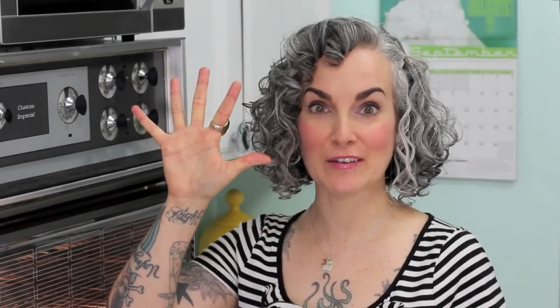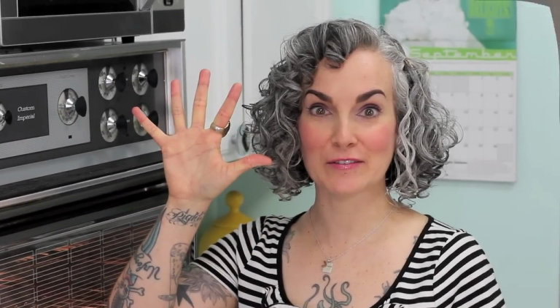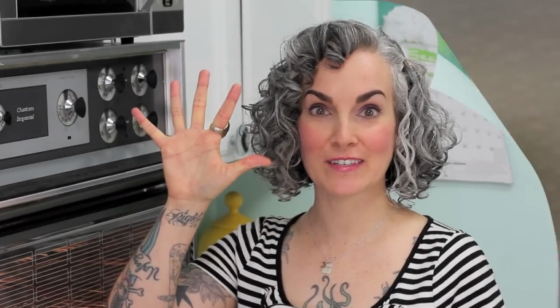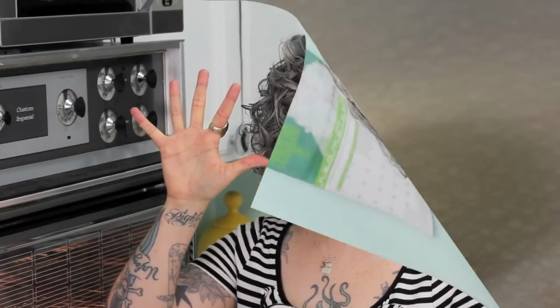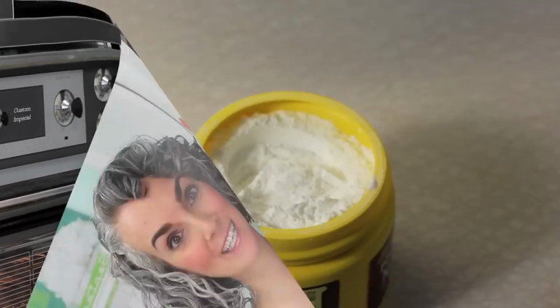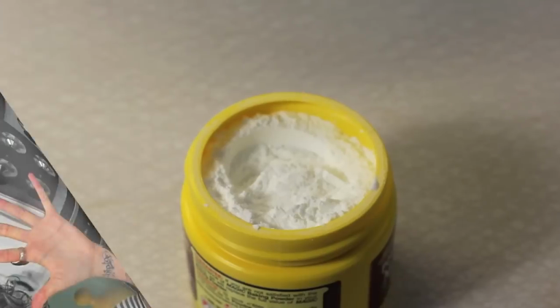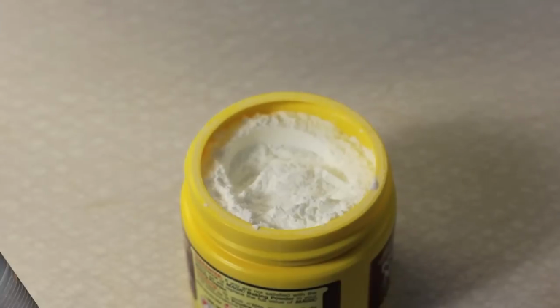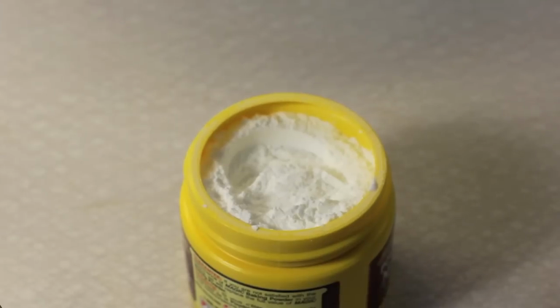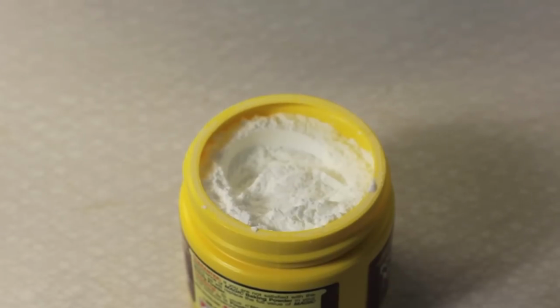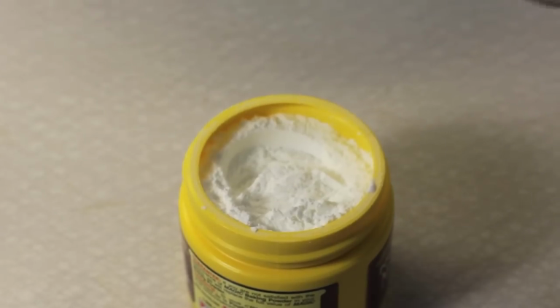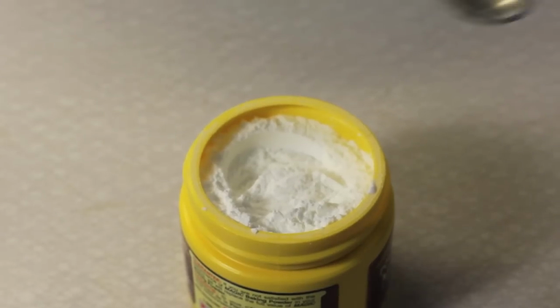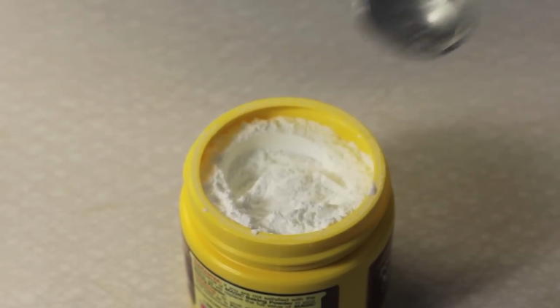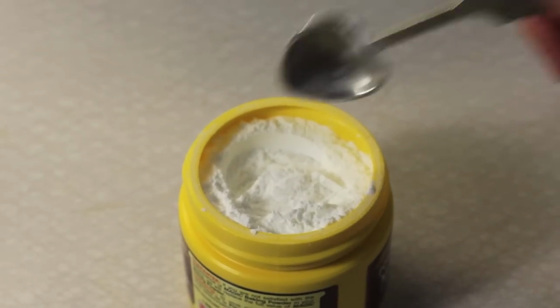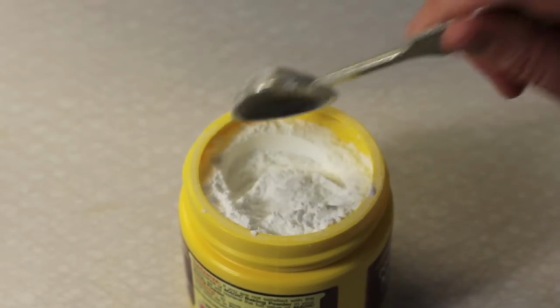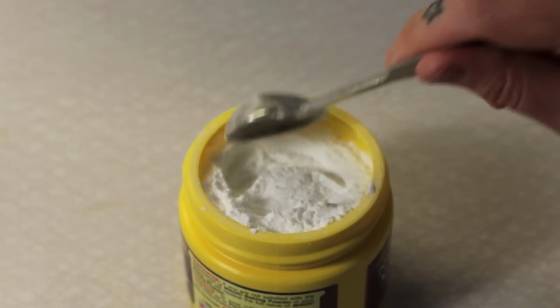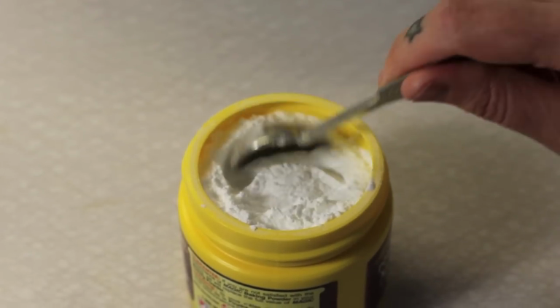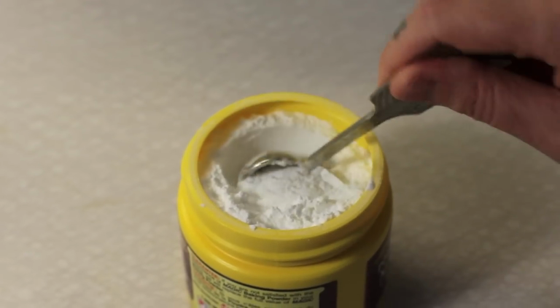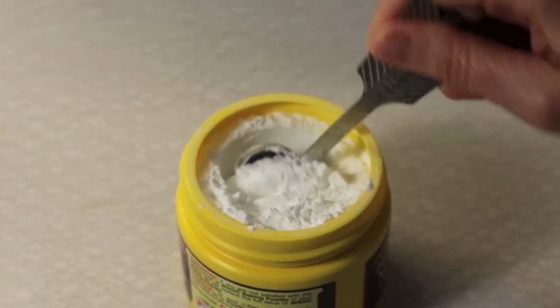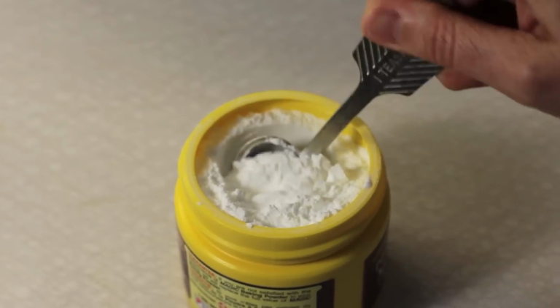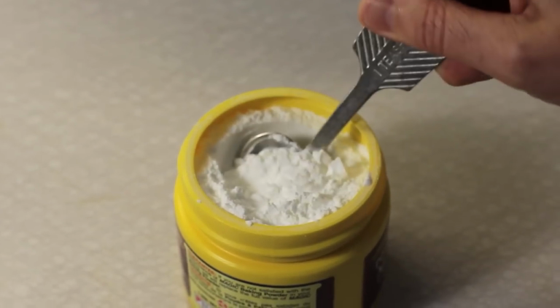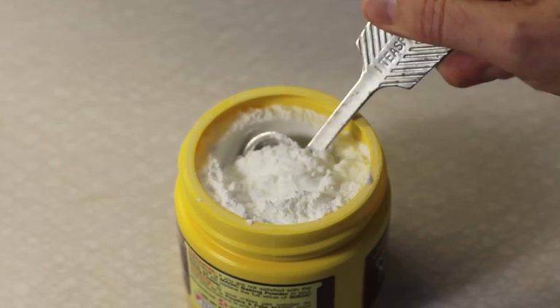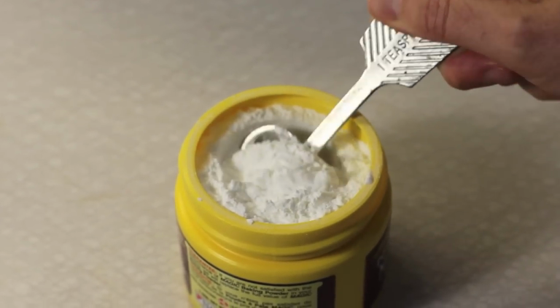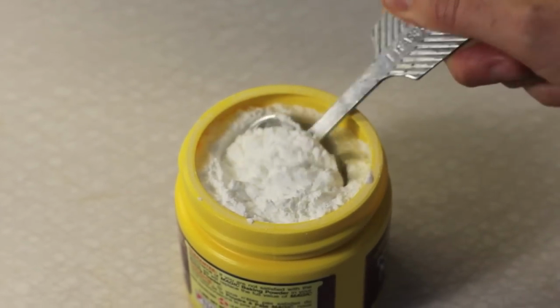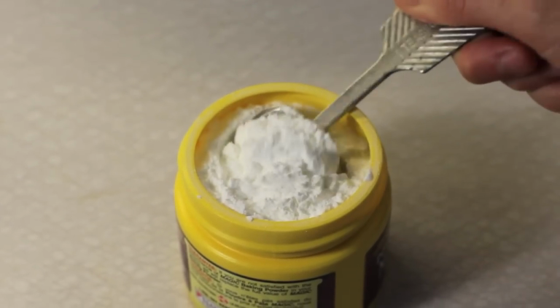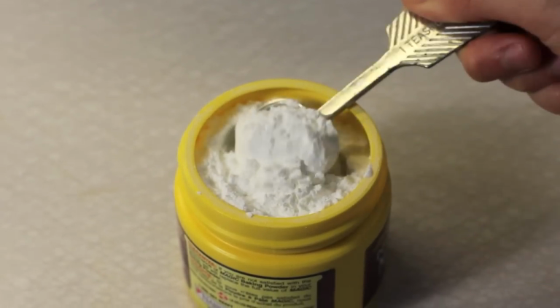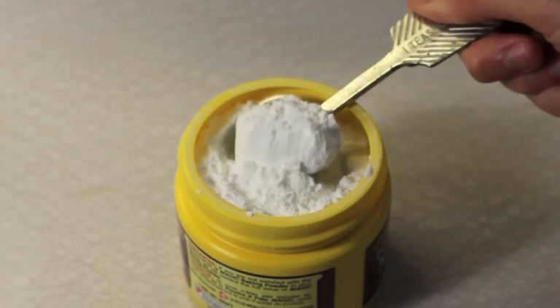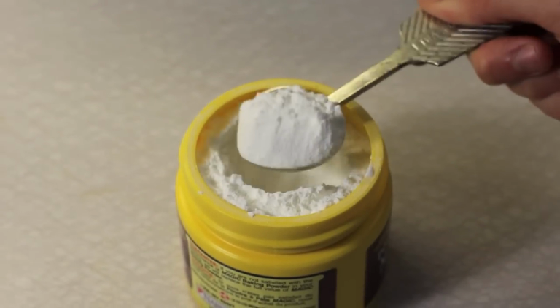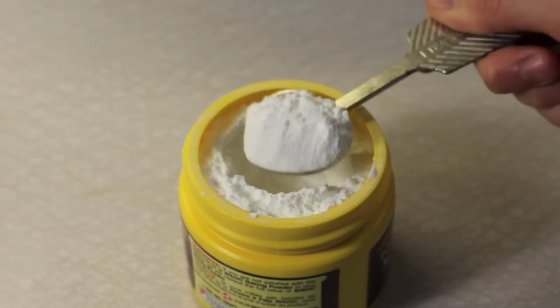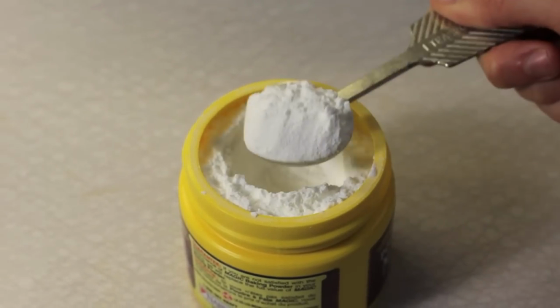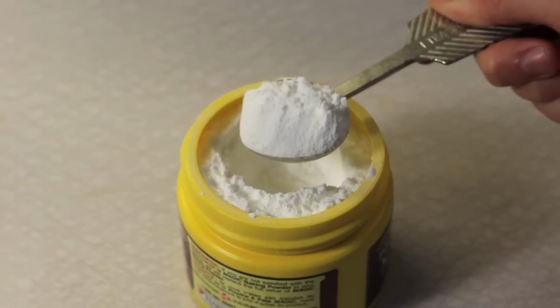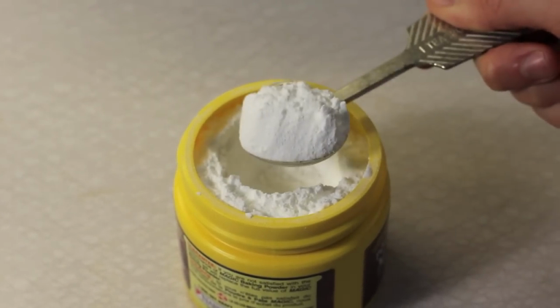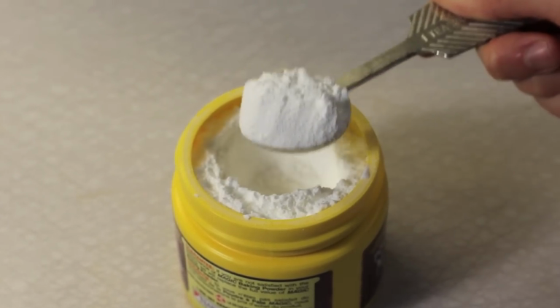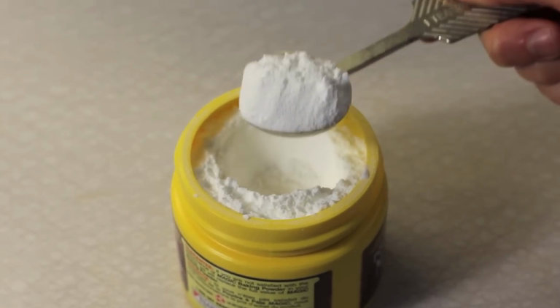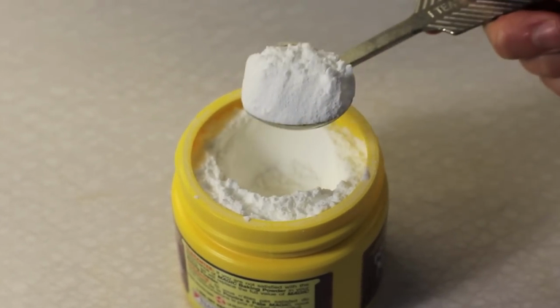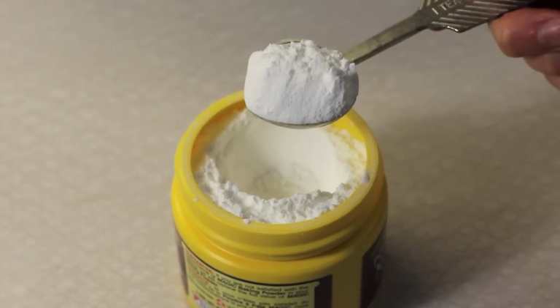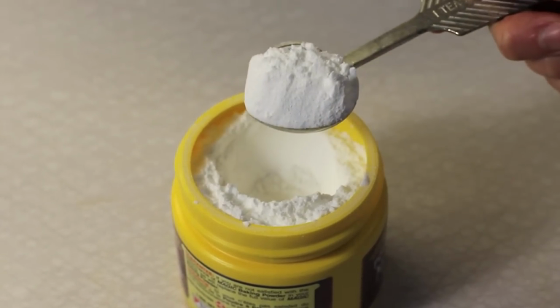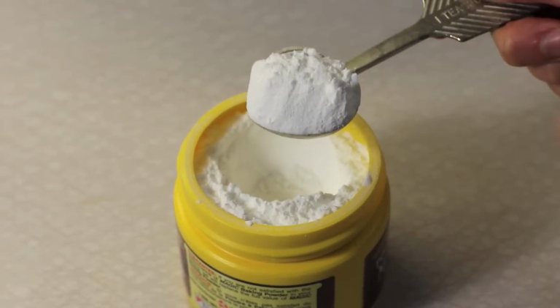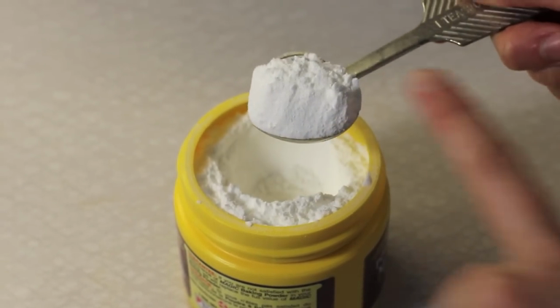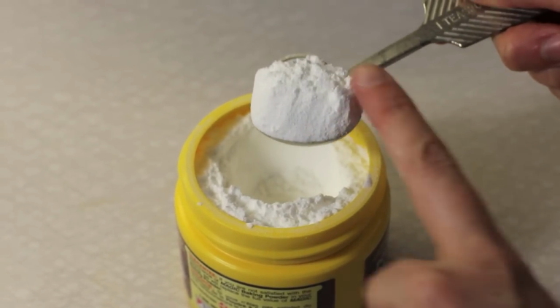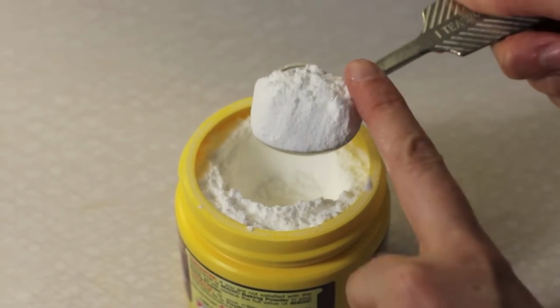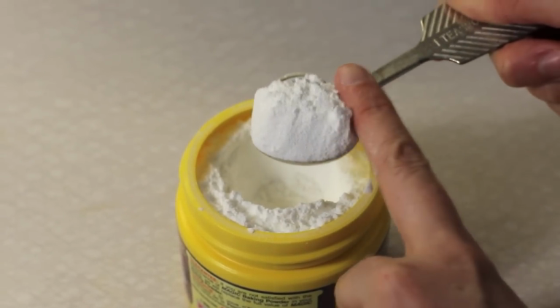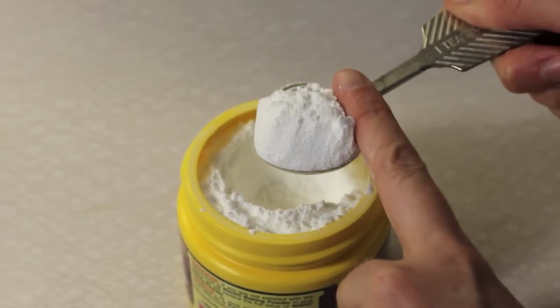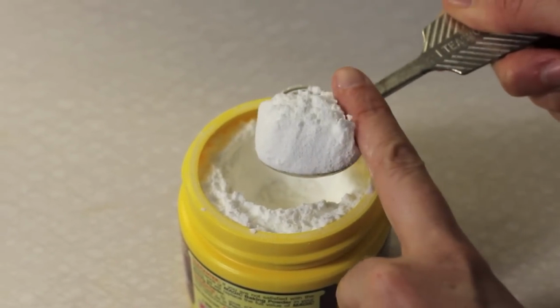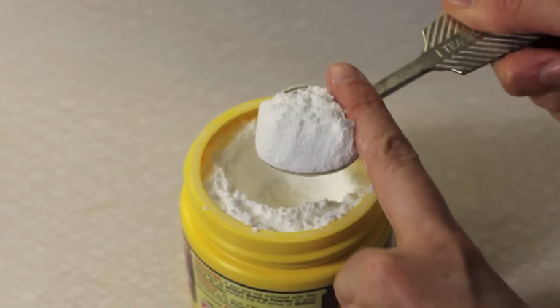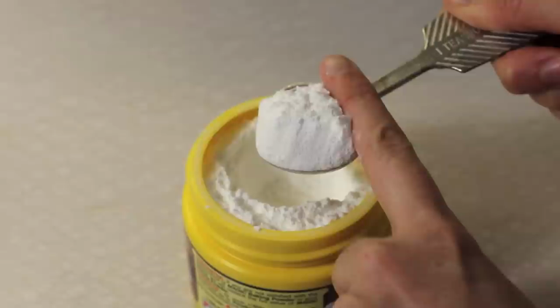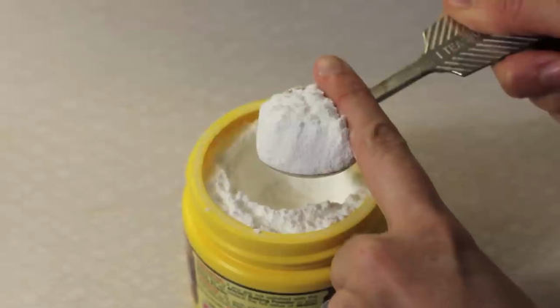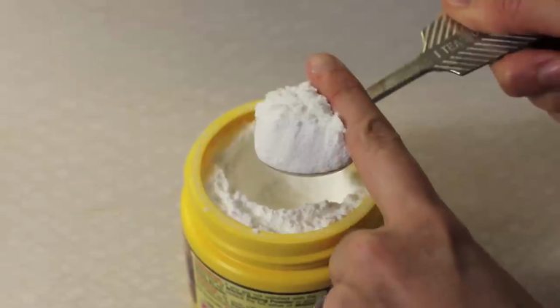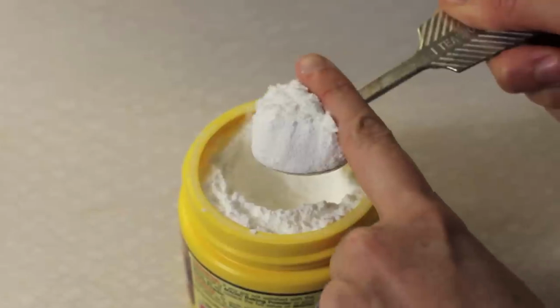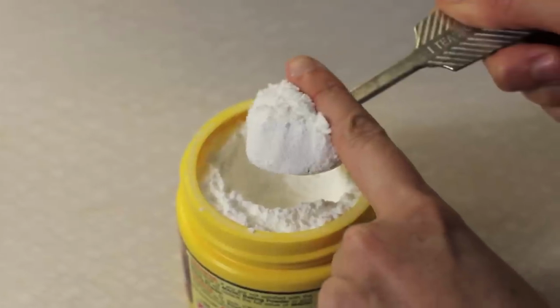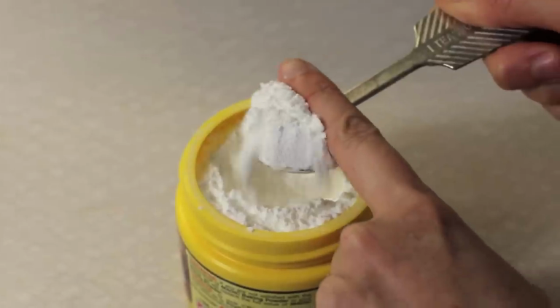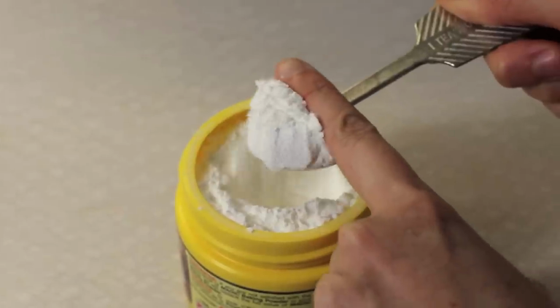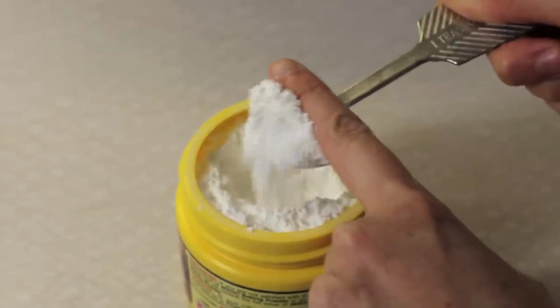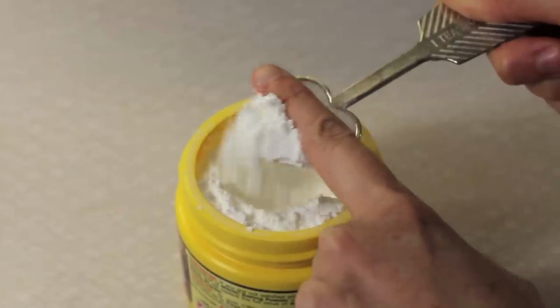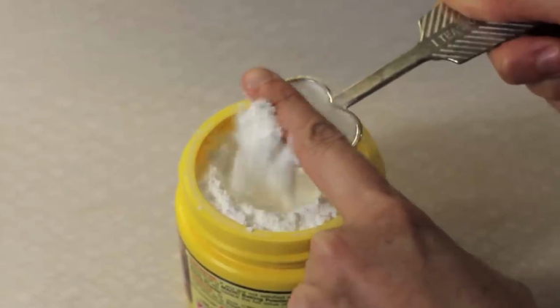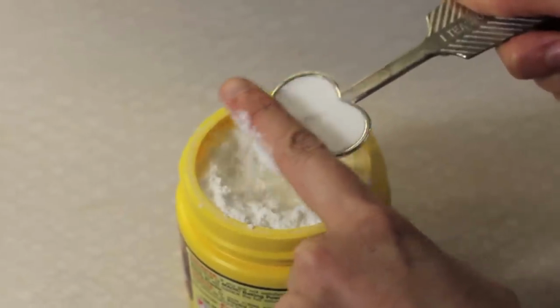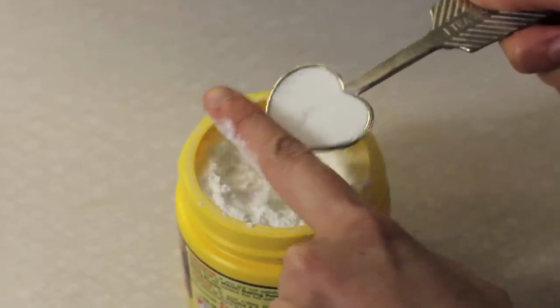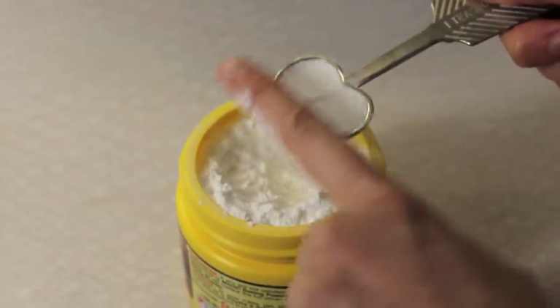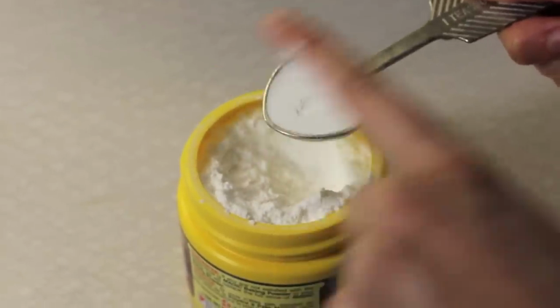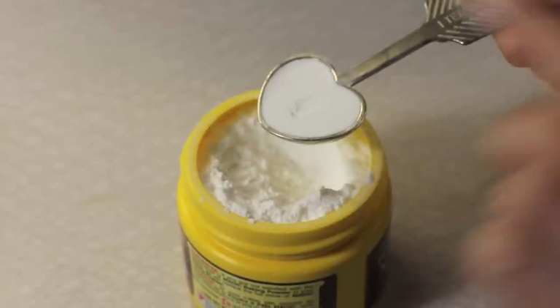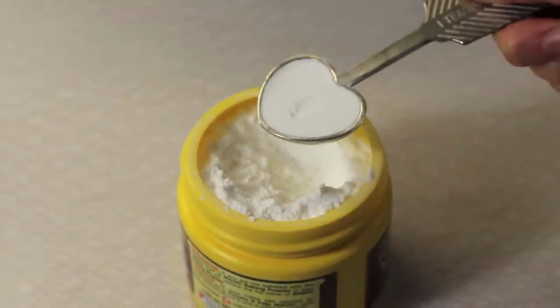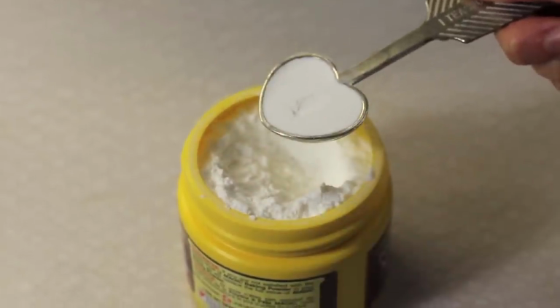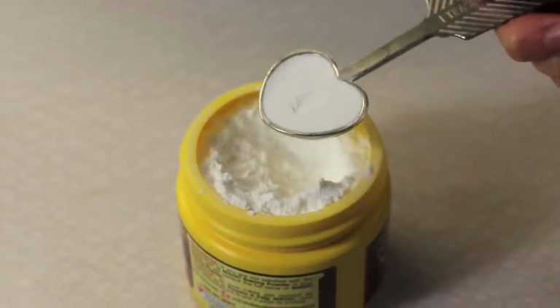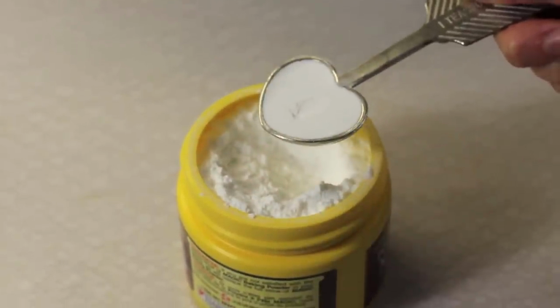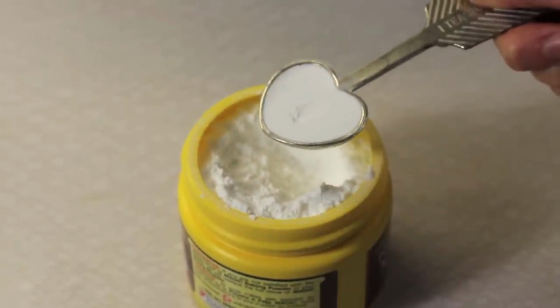Number five: baking is chemistry and everything has to be in perfect balance. So if the recipe says one teaspoon of baking powder, don't eyeball it — measure it exactly.